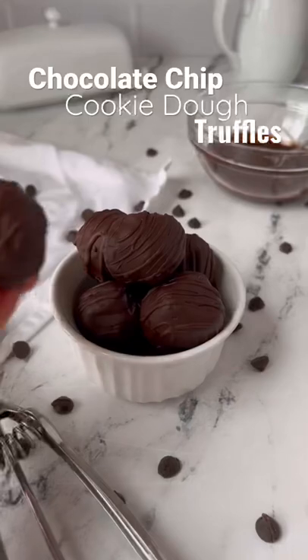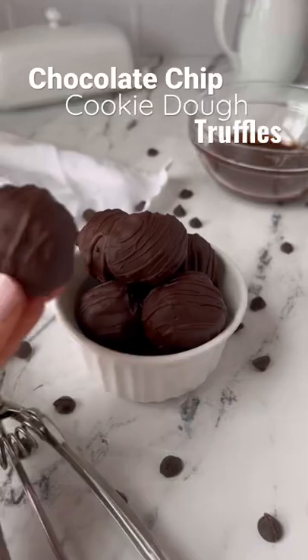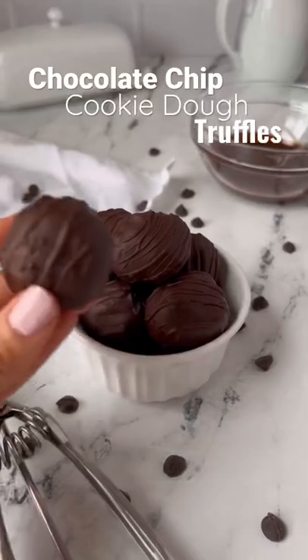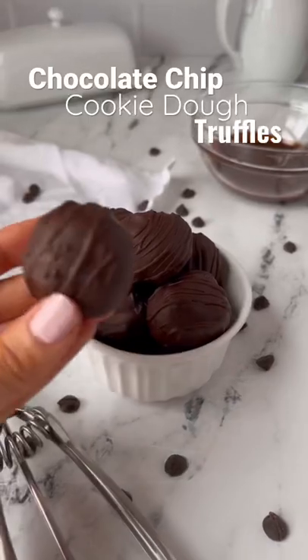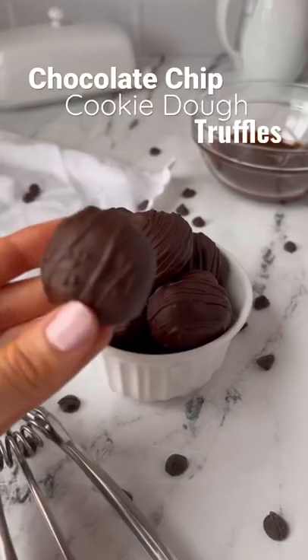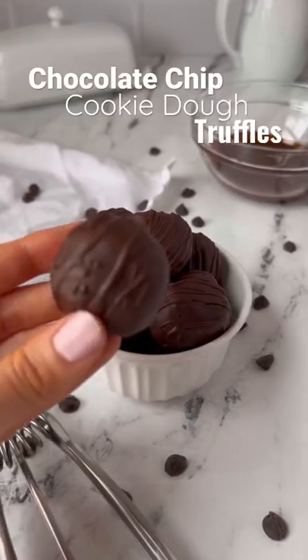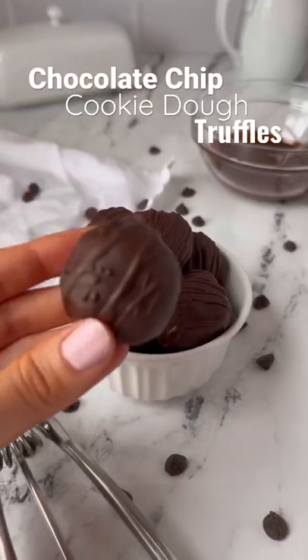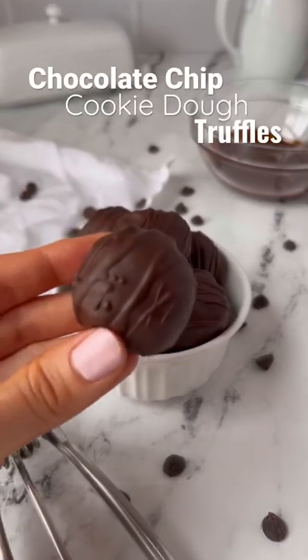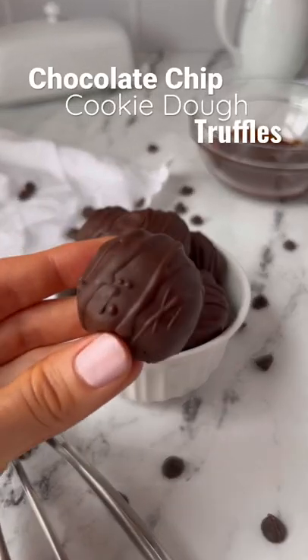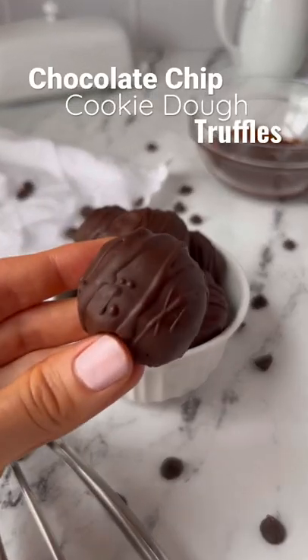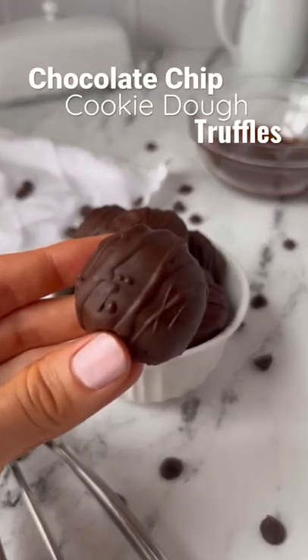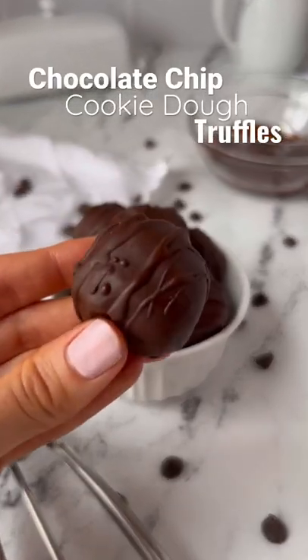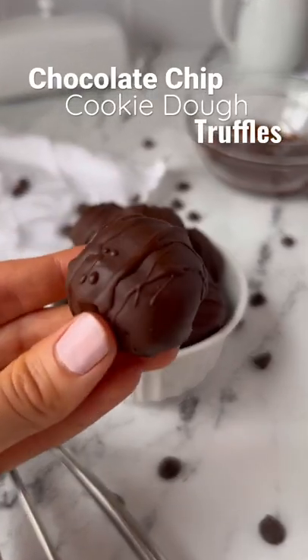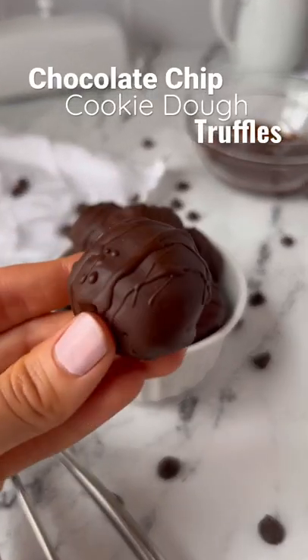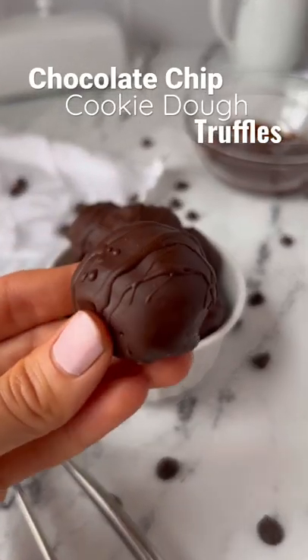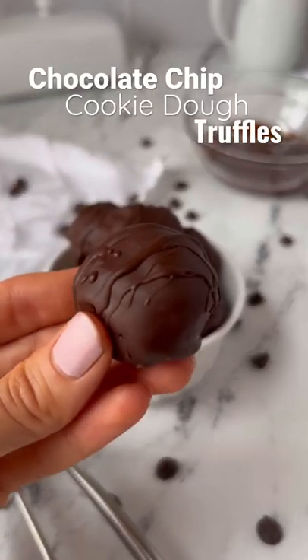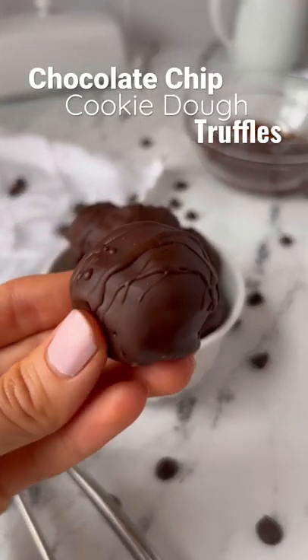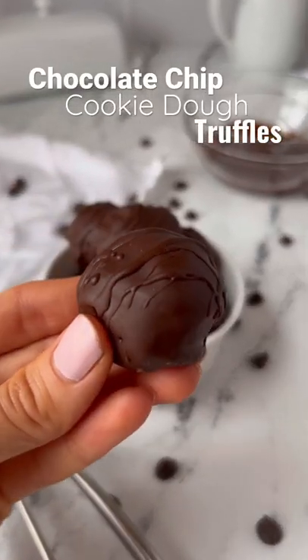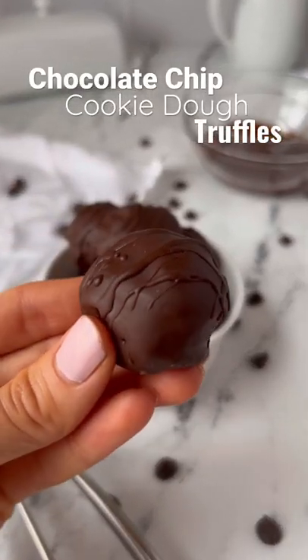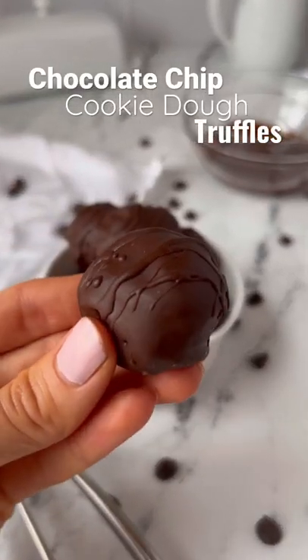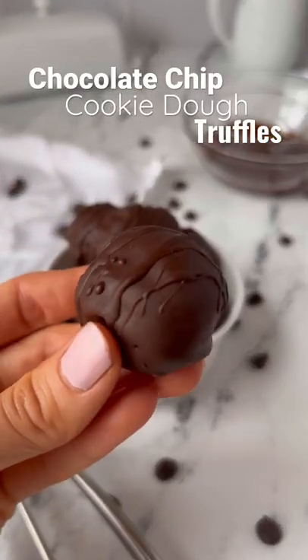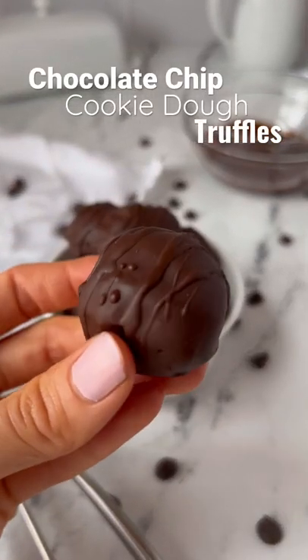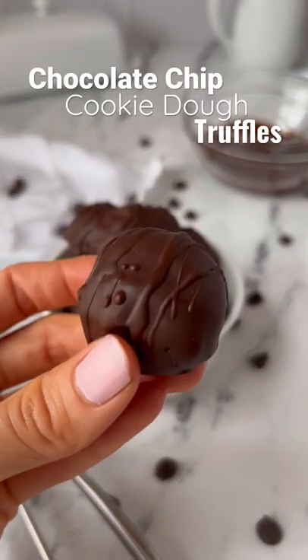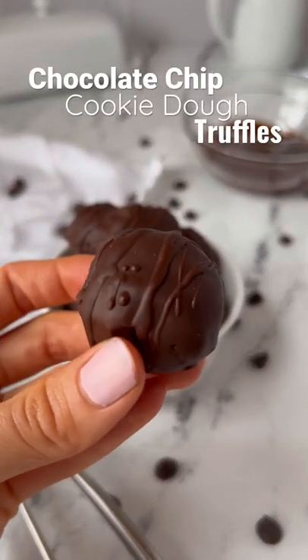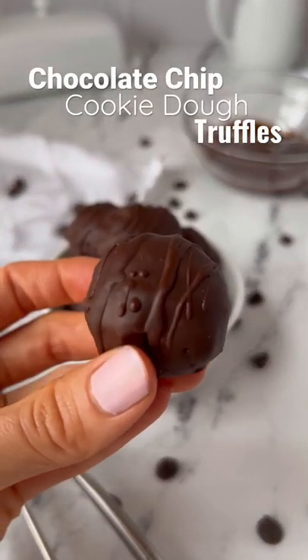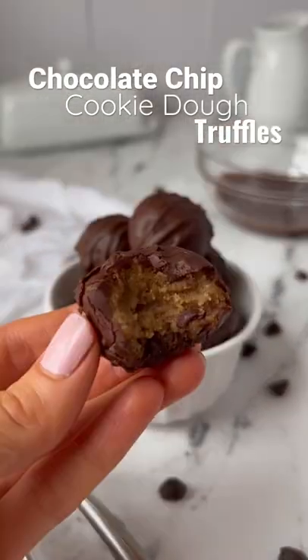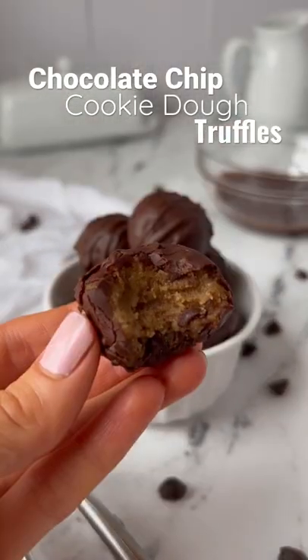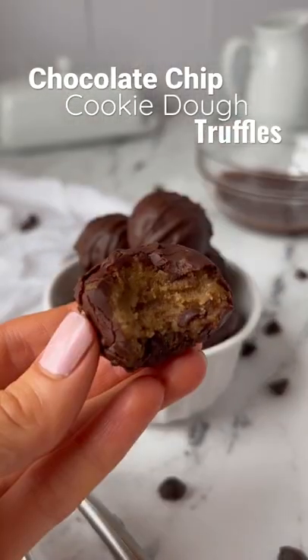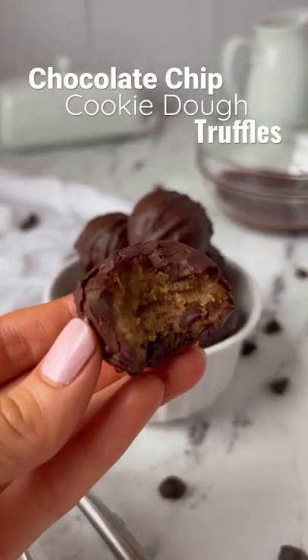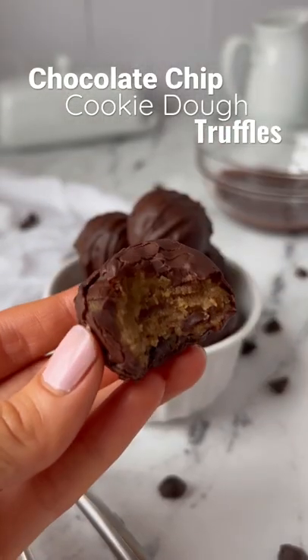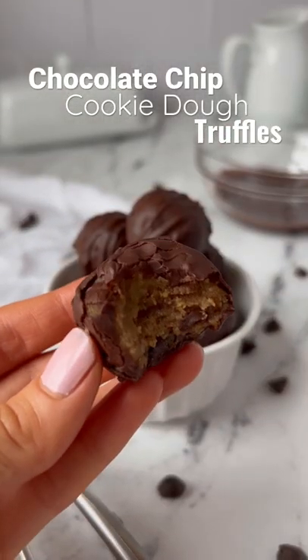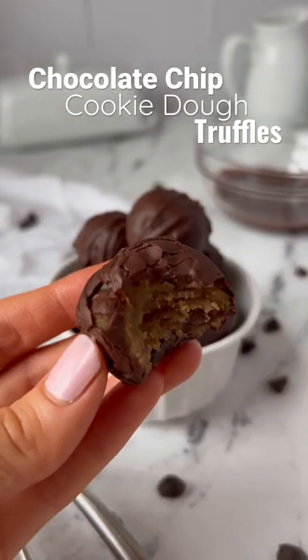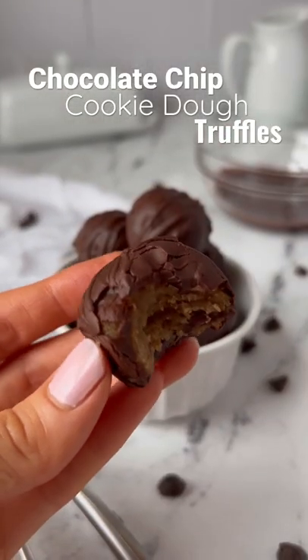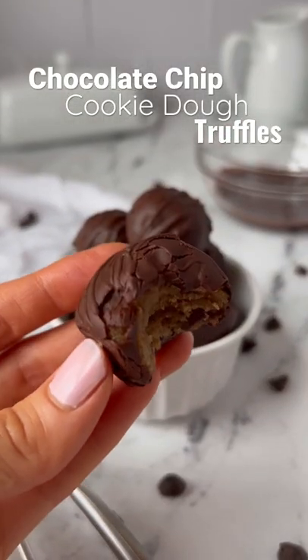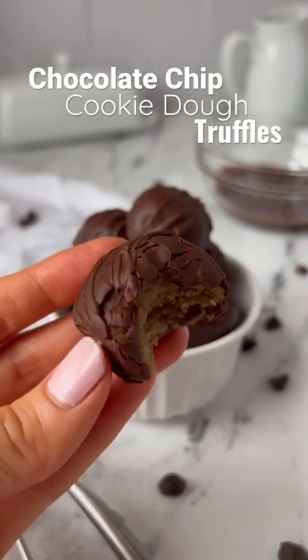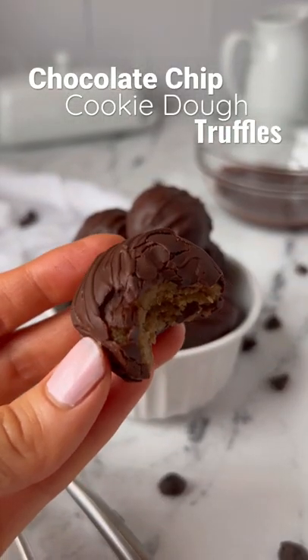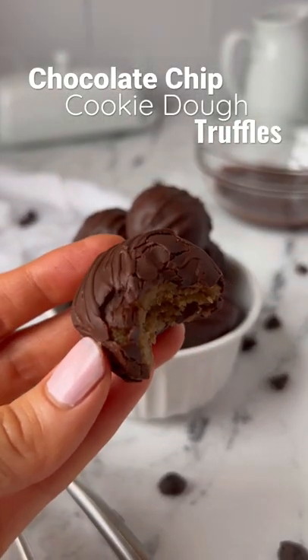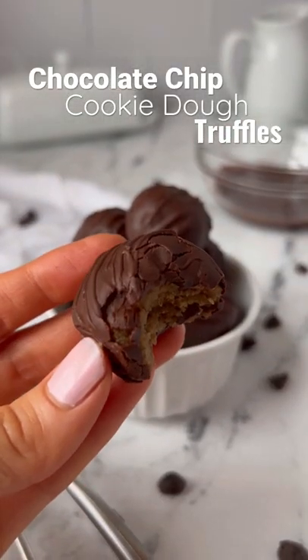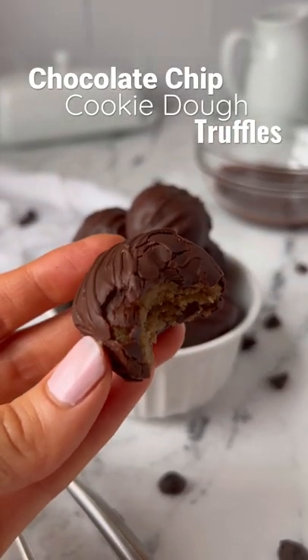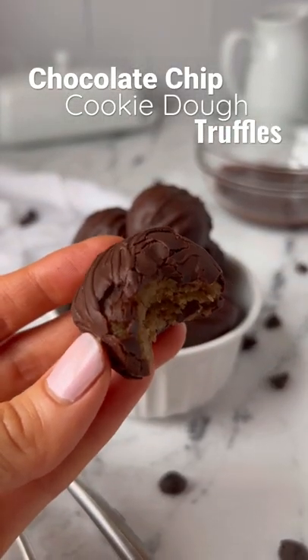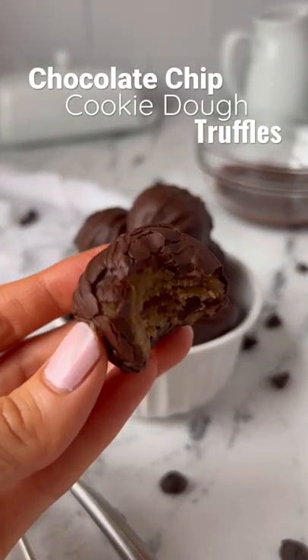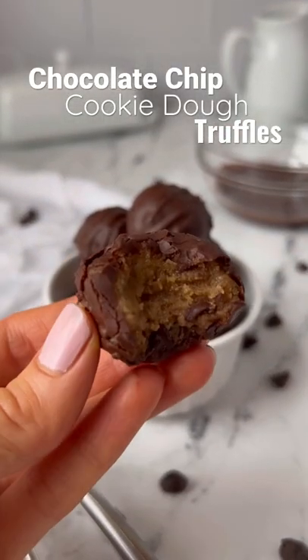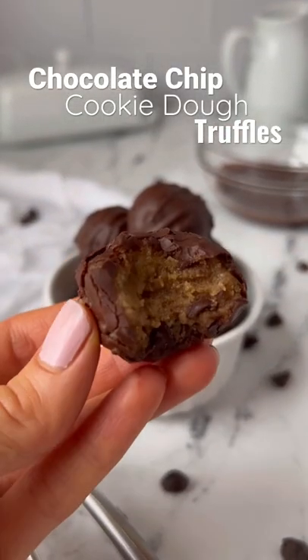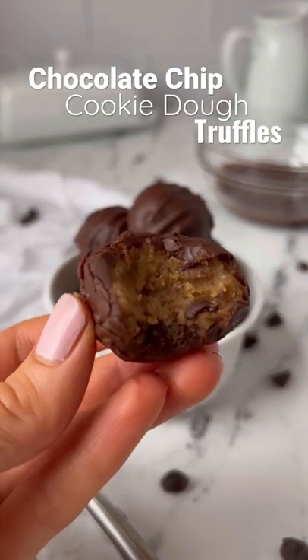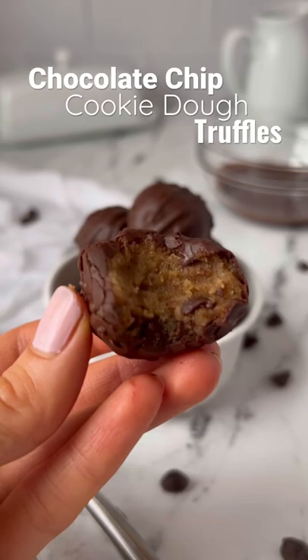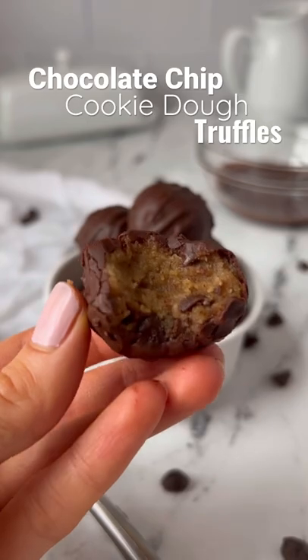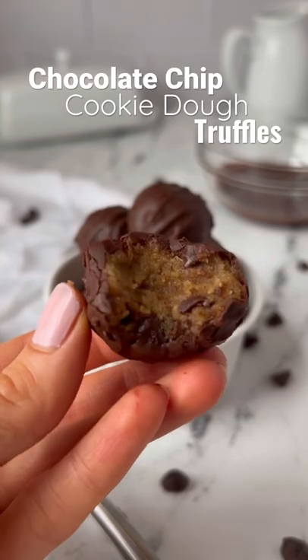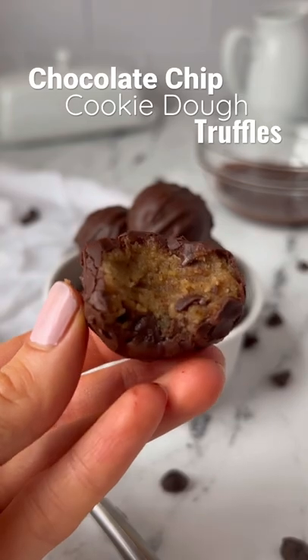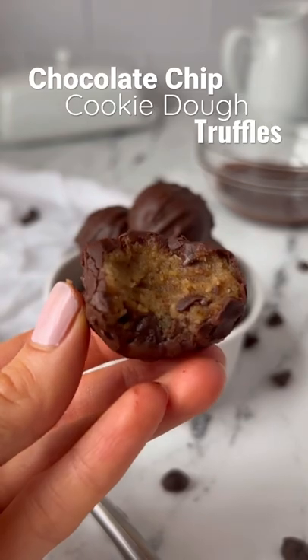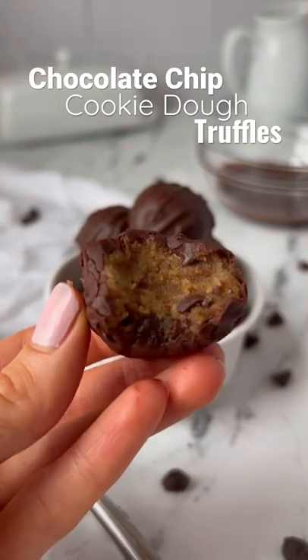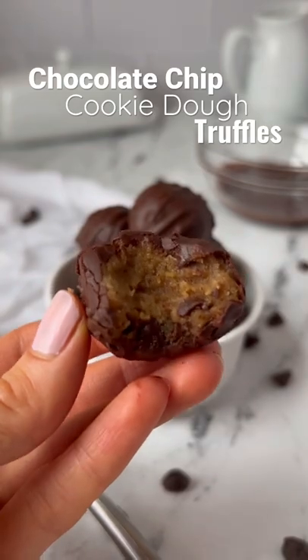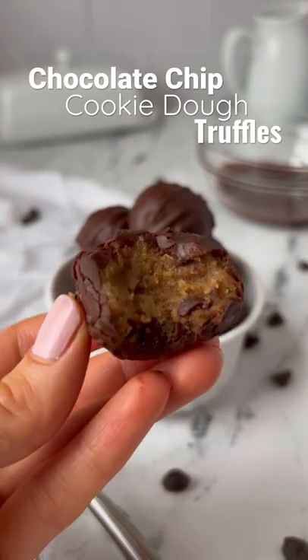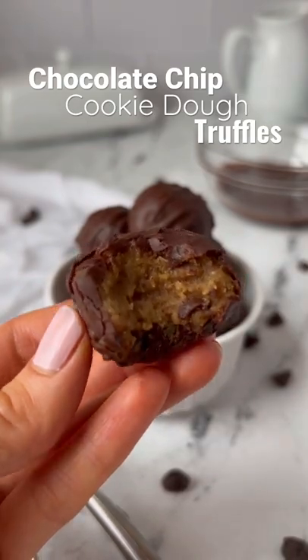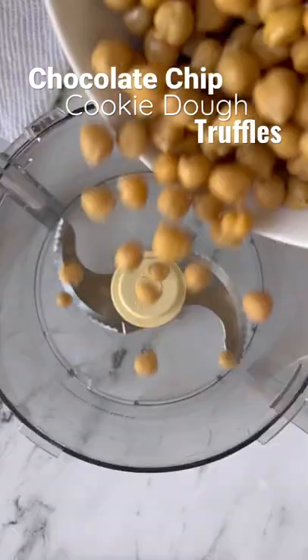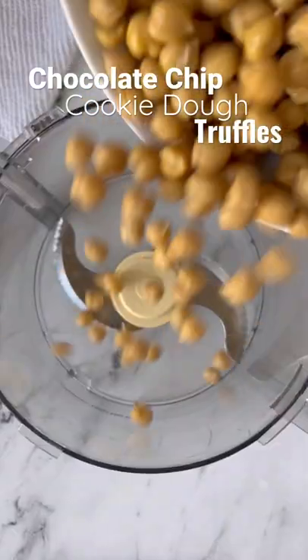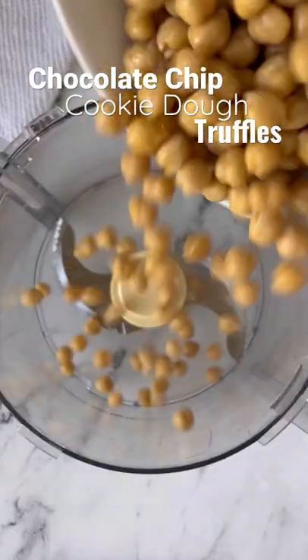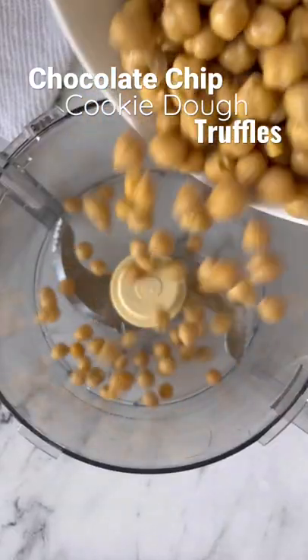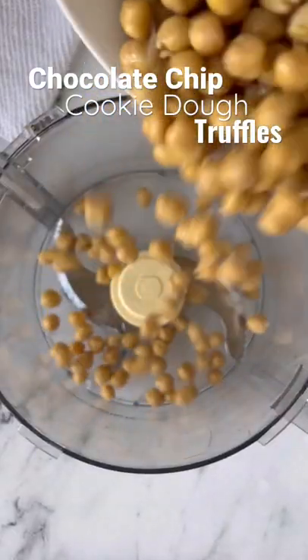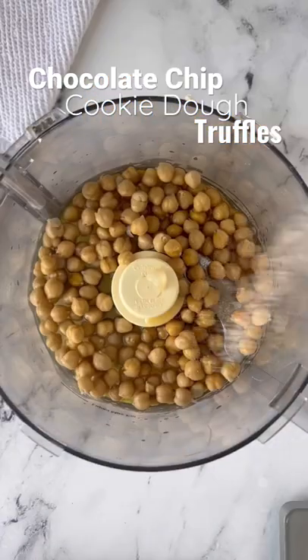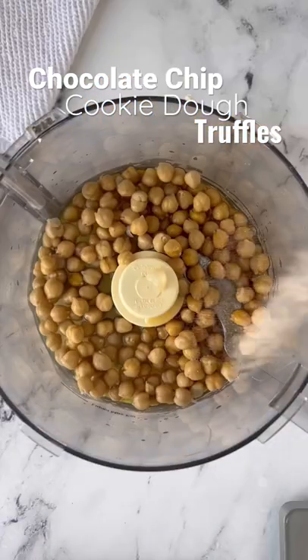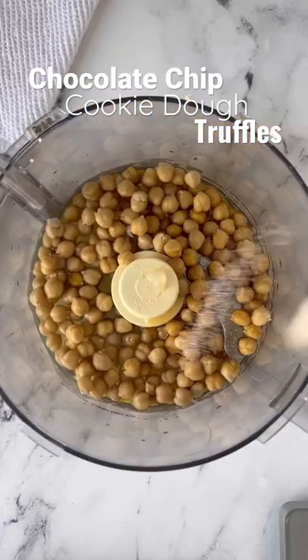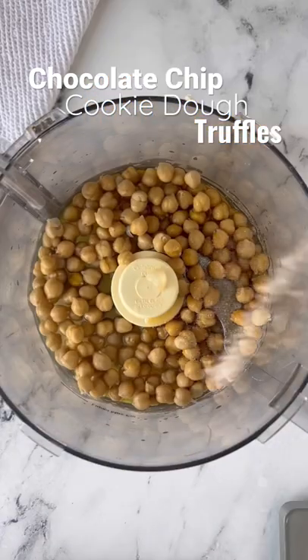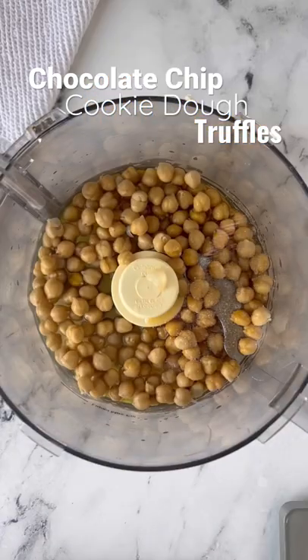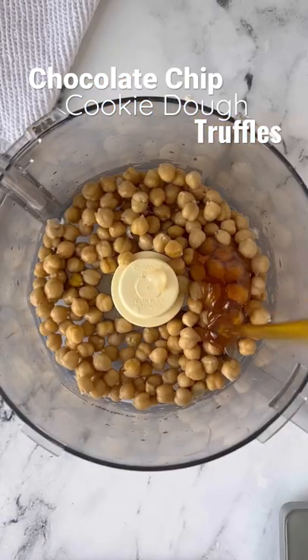Chocolate chip cookie dough truffles made with a secret ingredient: chickpeas. I promise you will not taste the chickpeas in this recipe.